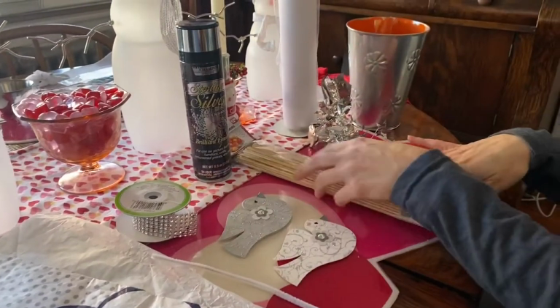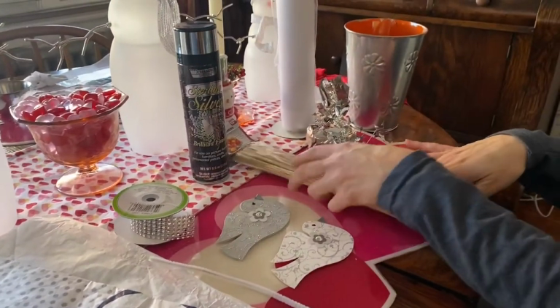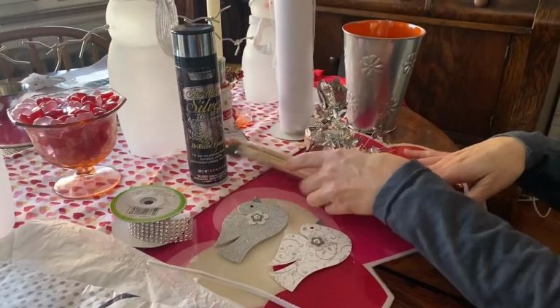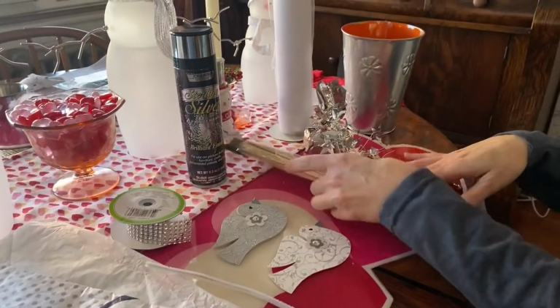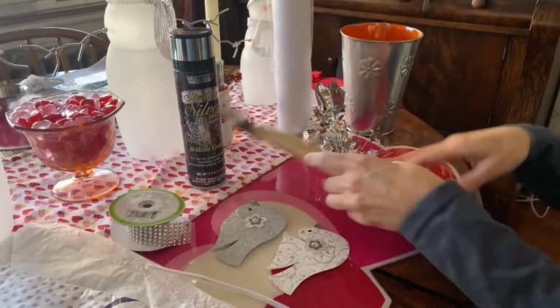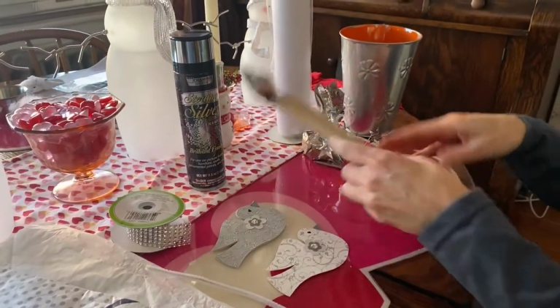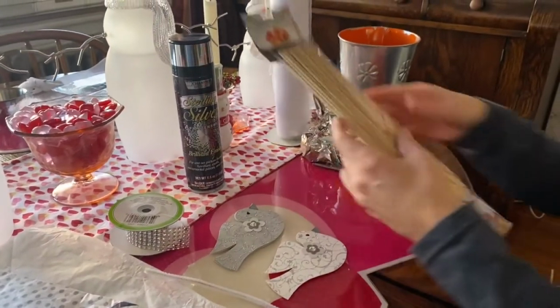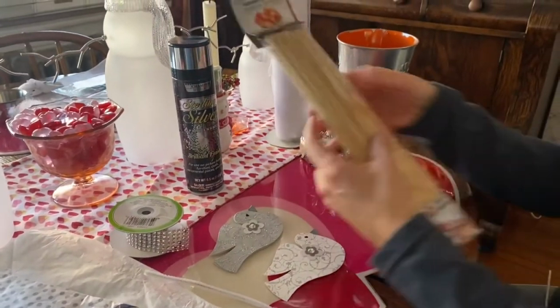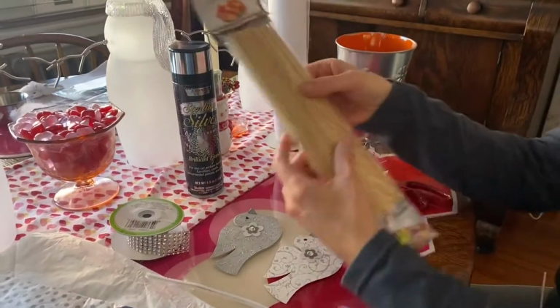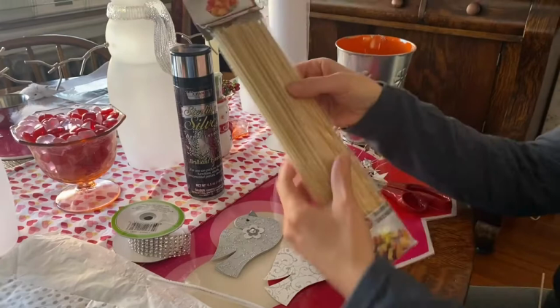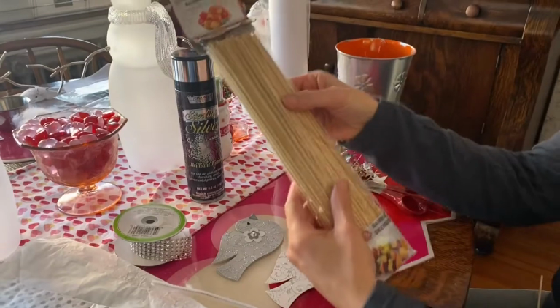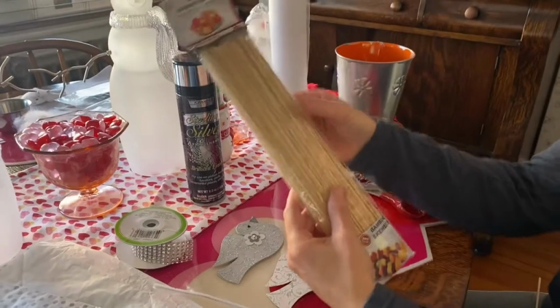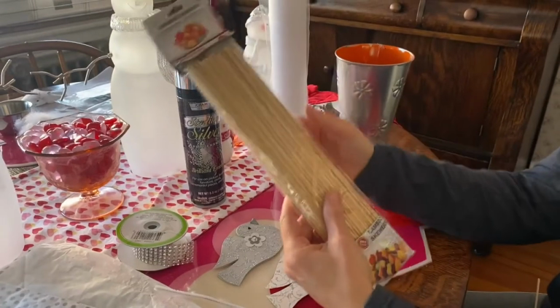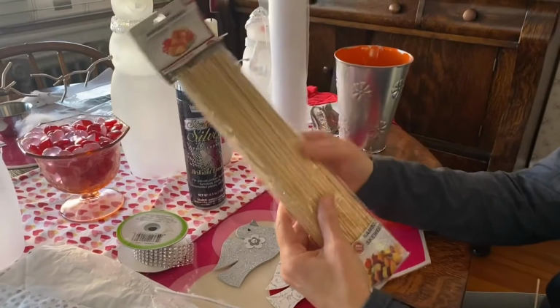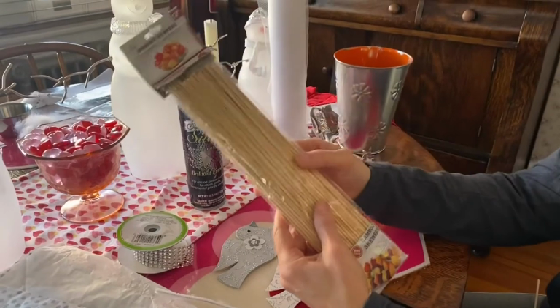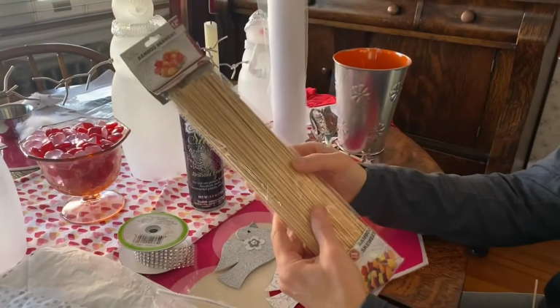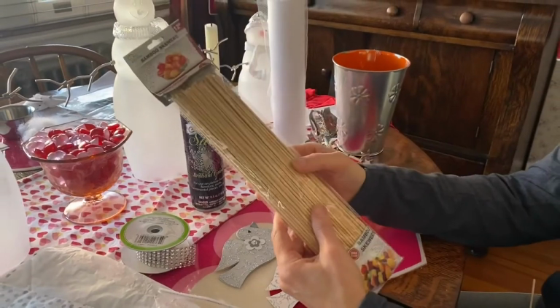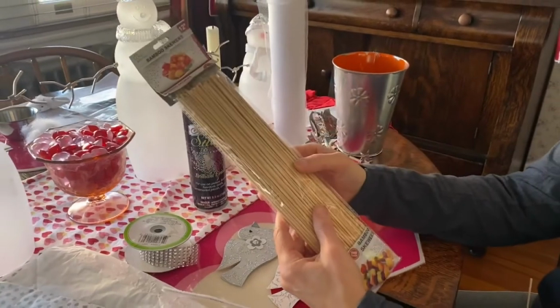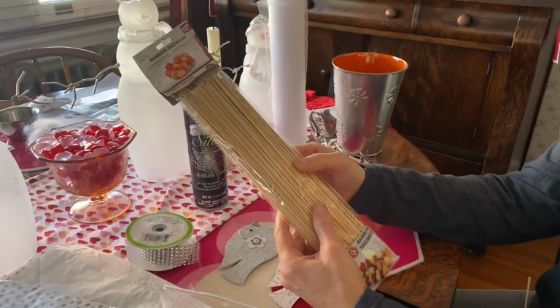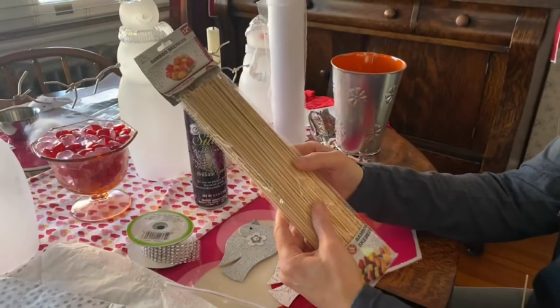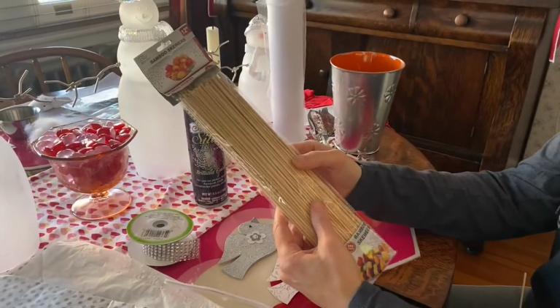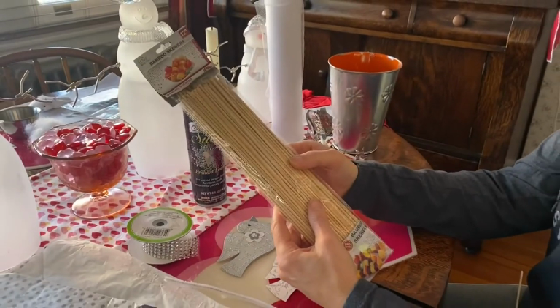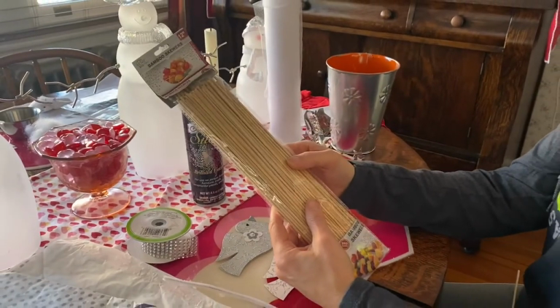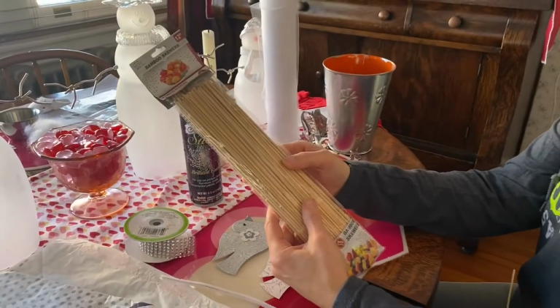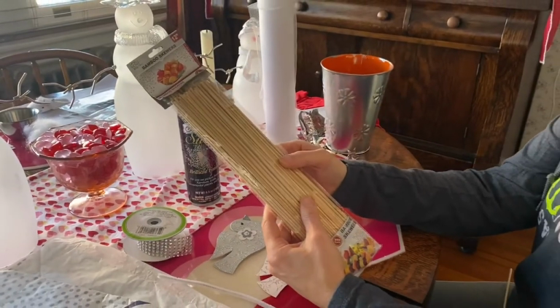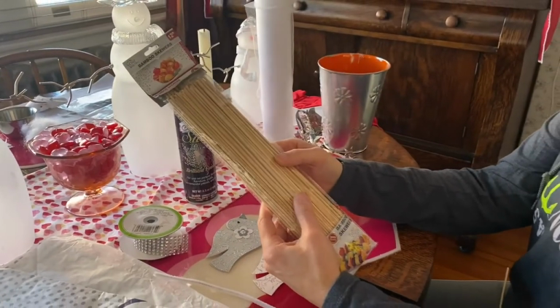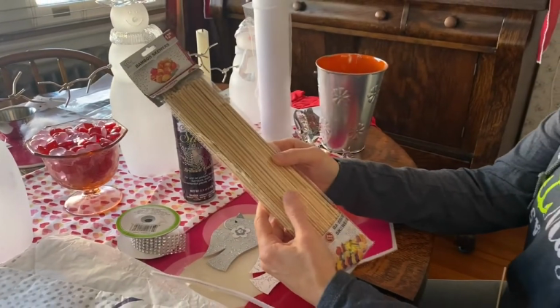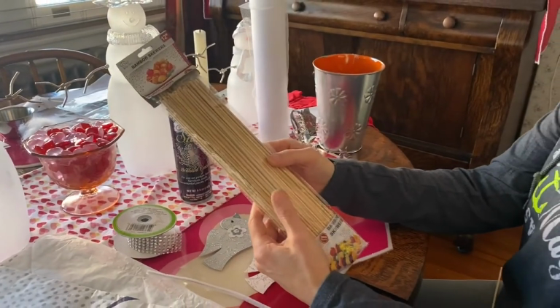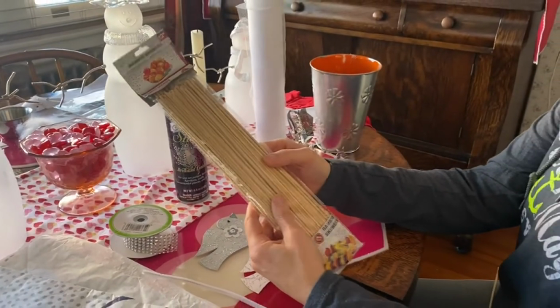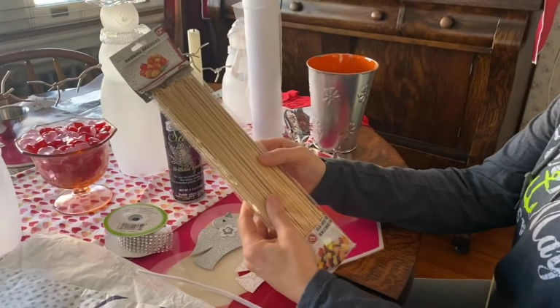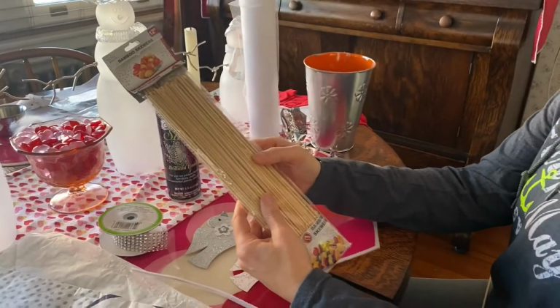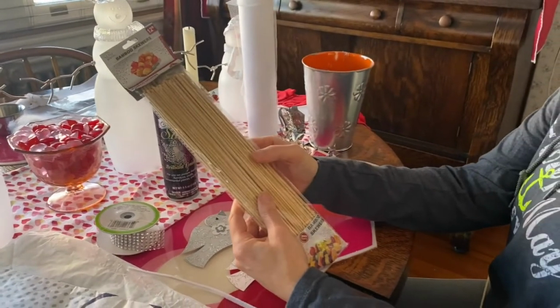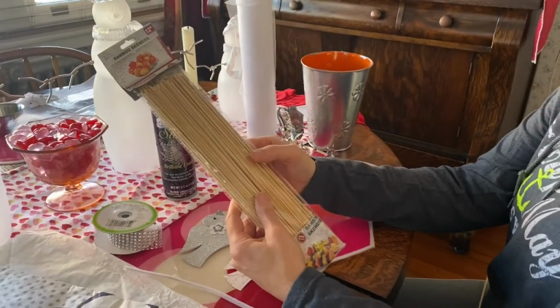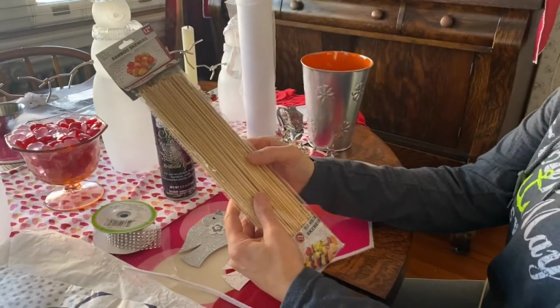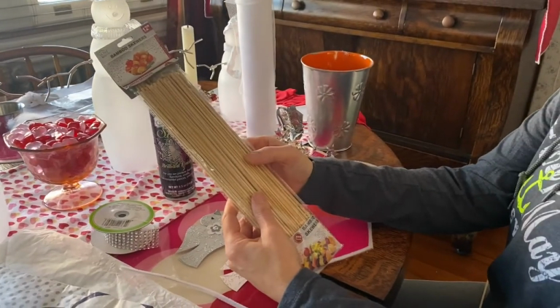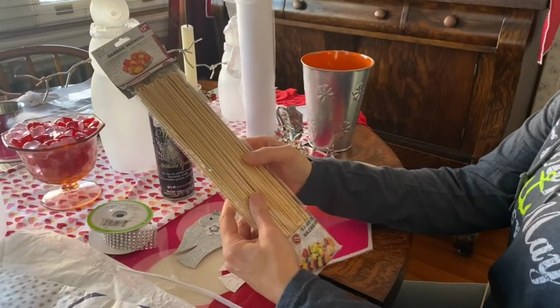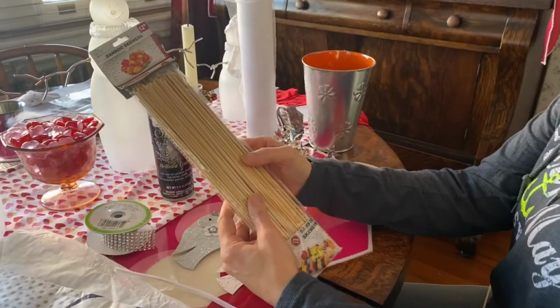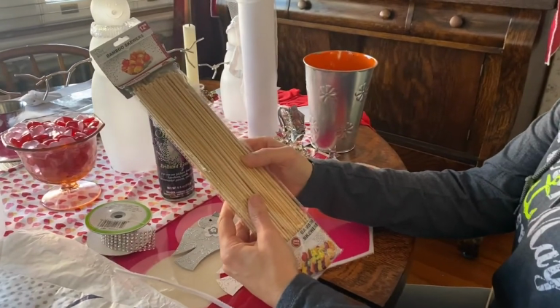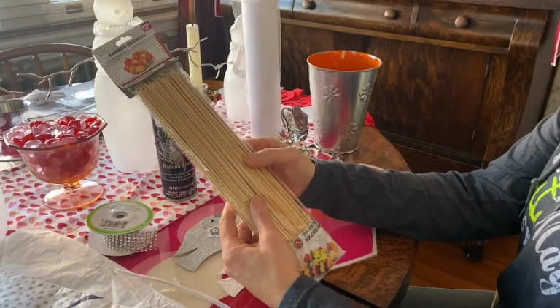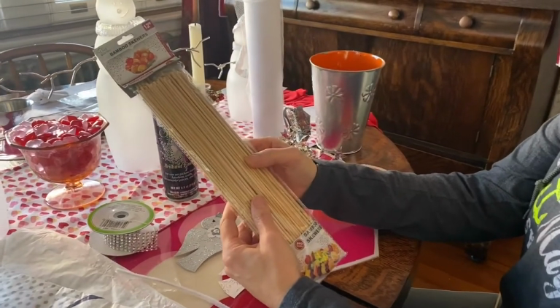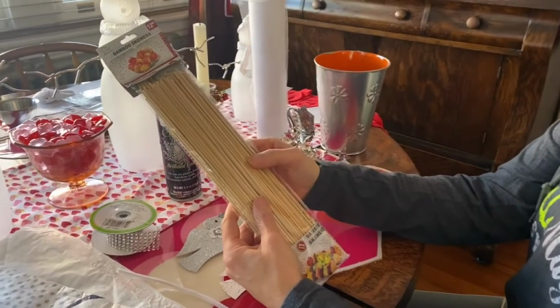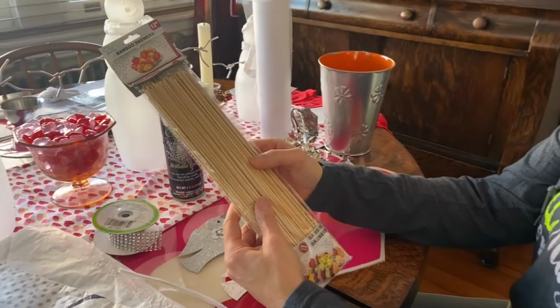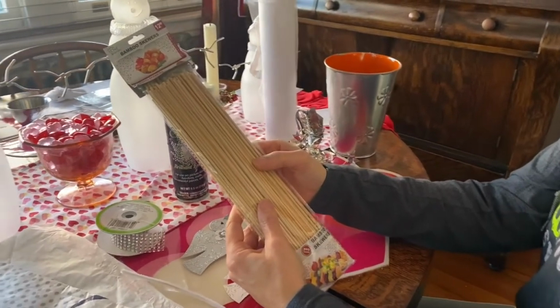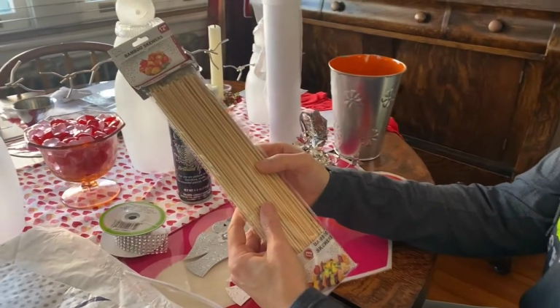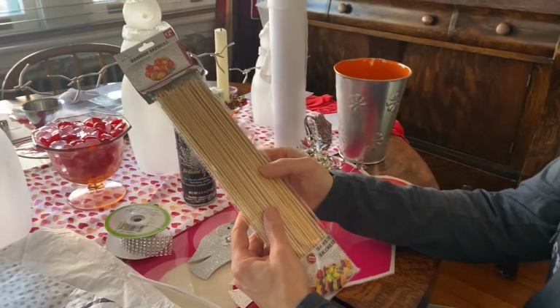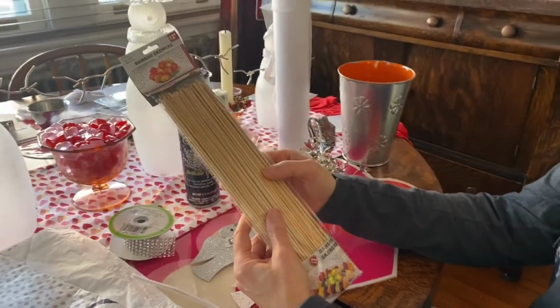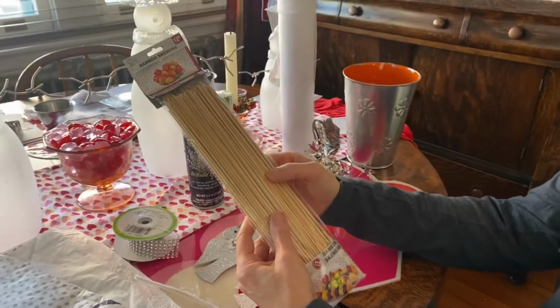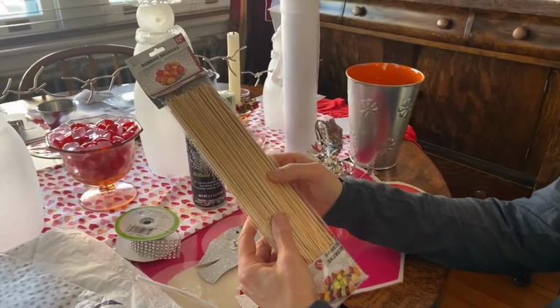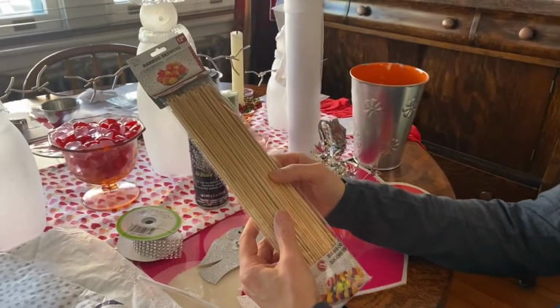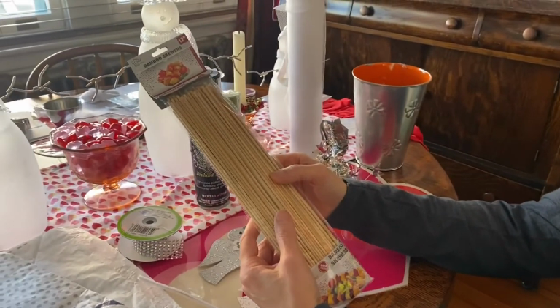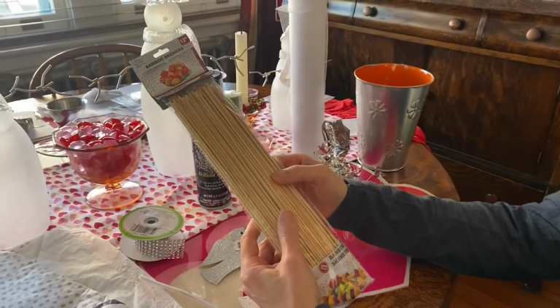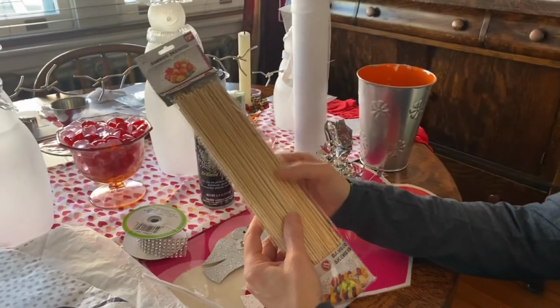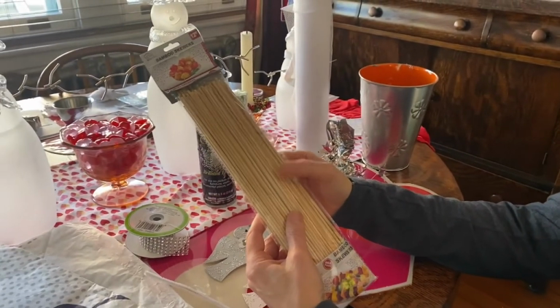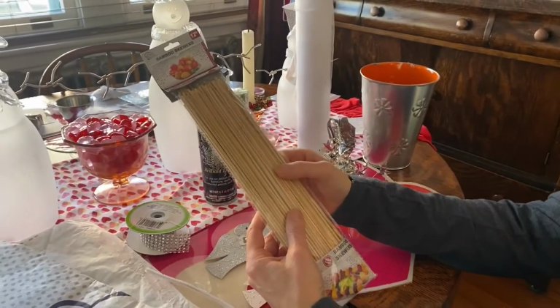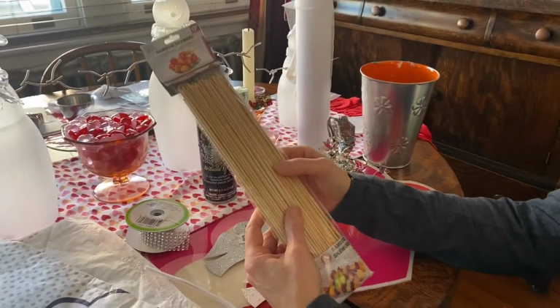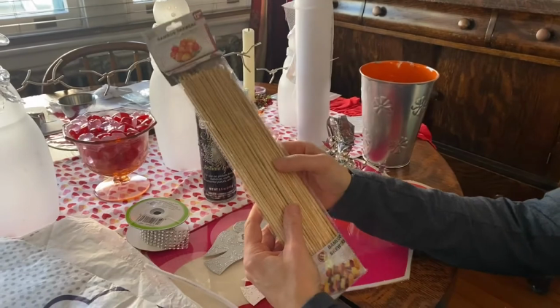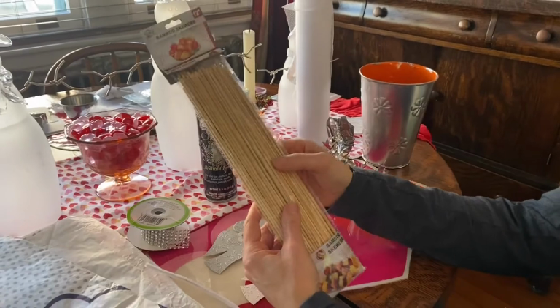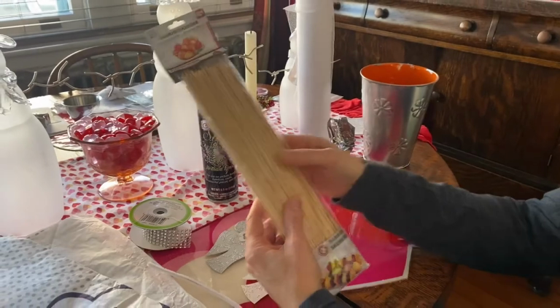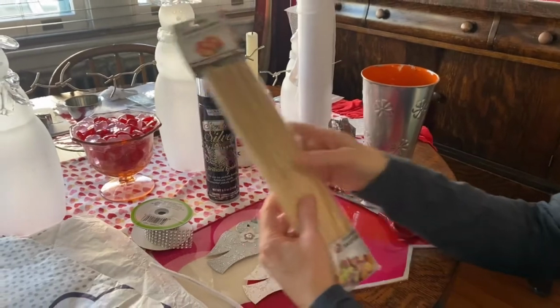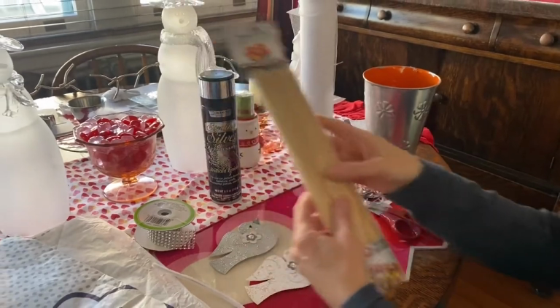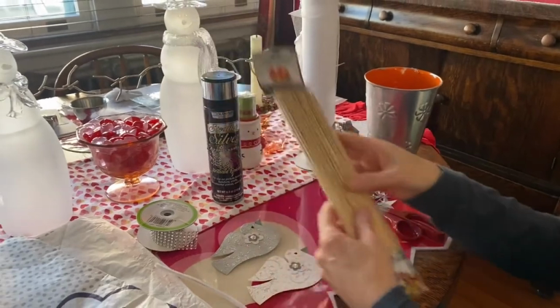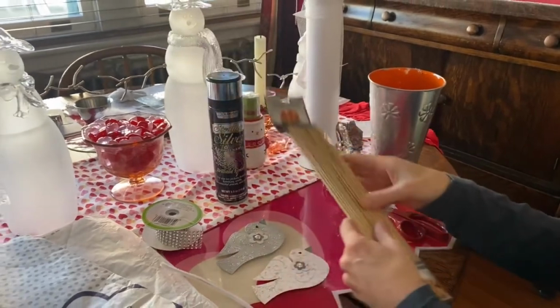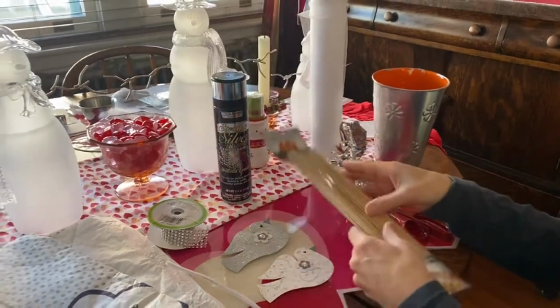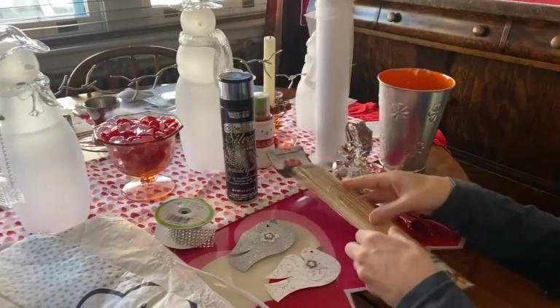Bamboo skewers — I get these at the food store and I use them for so many of my crafts. They're really nice to use.